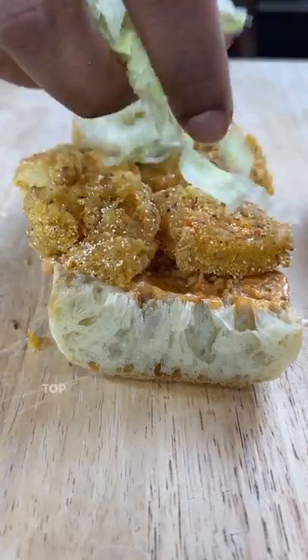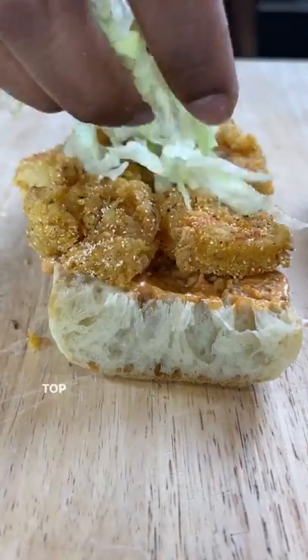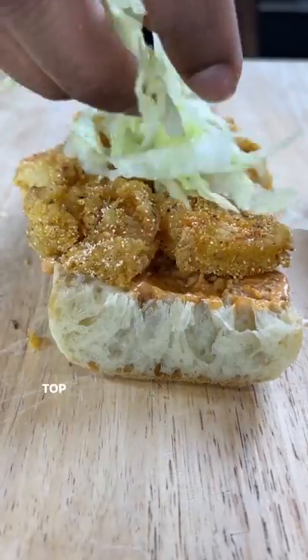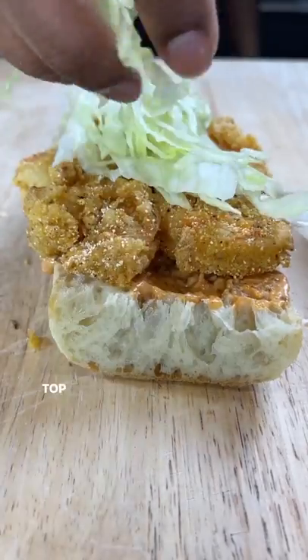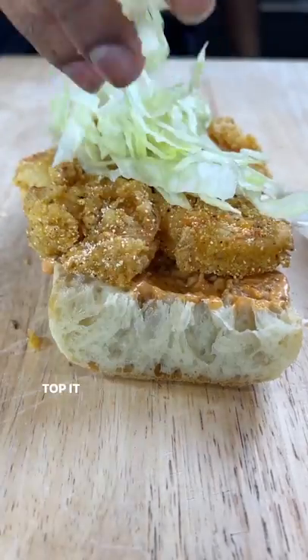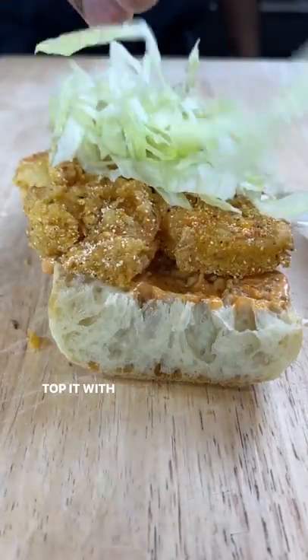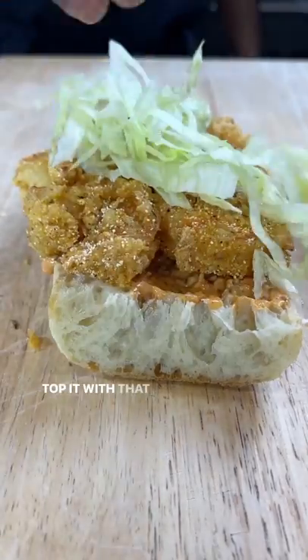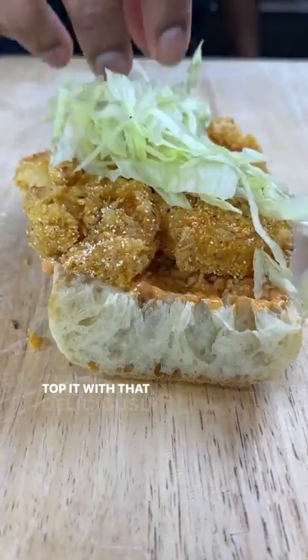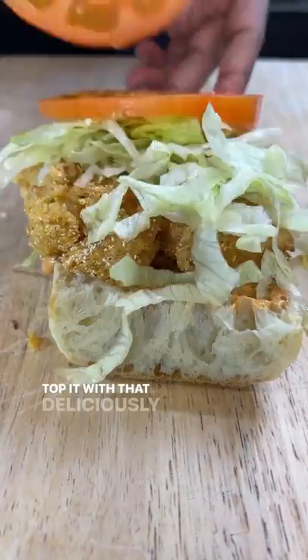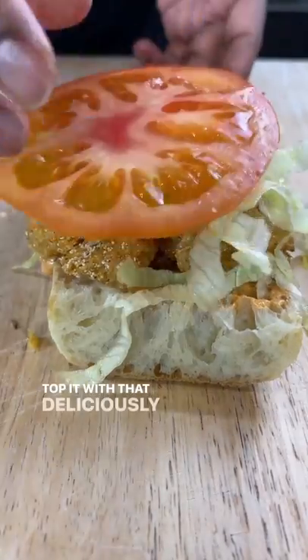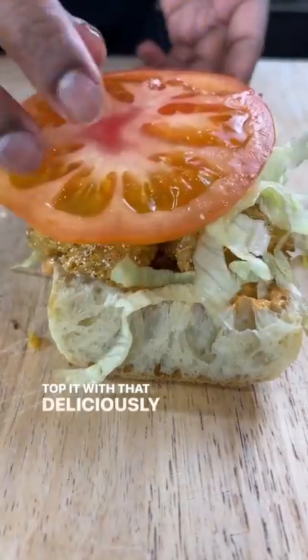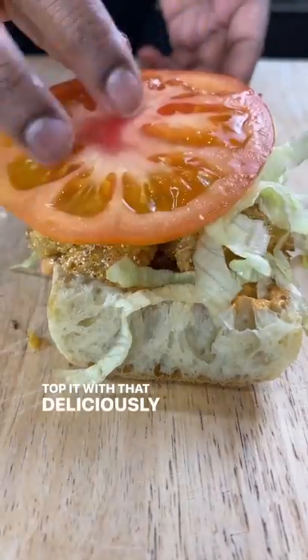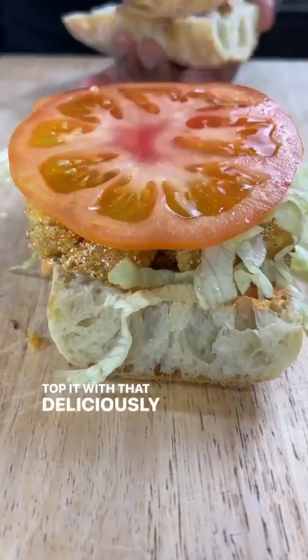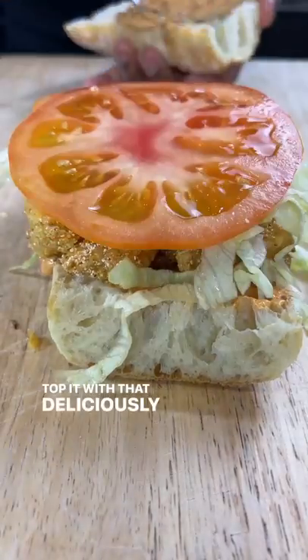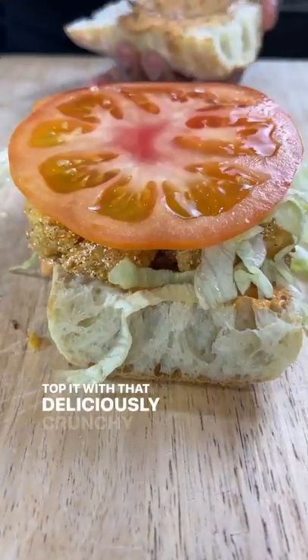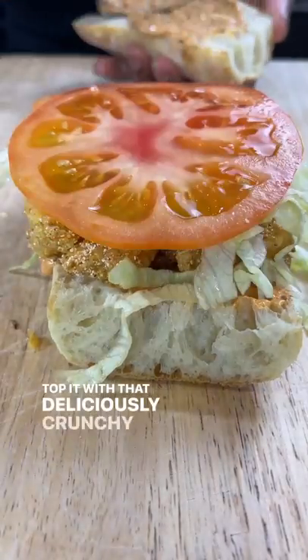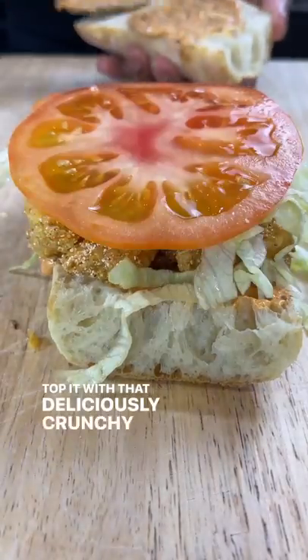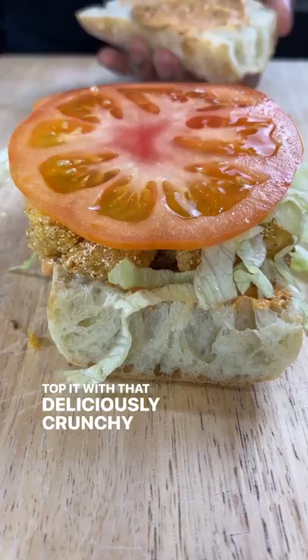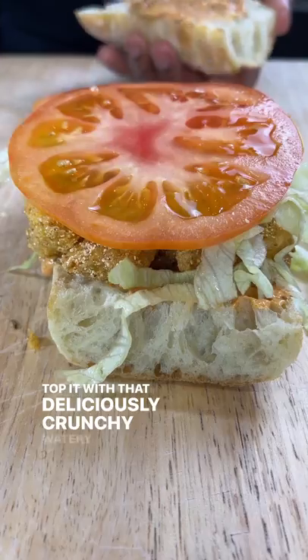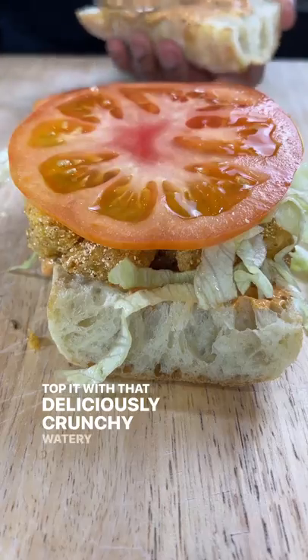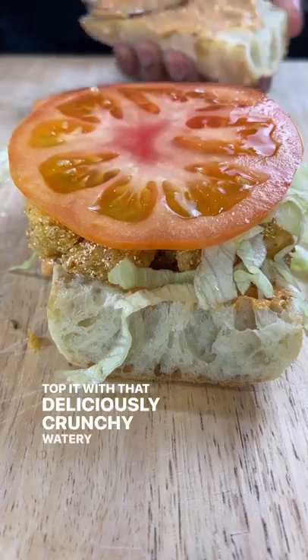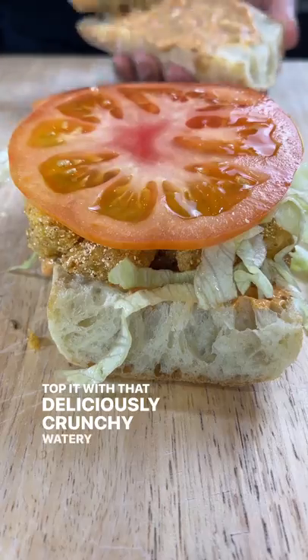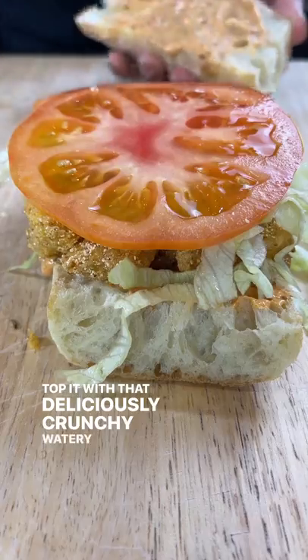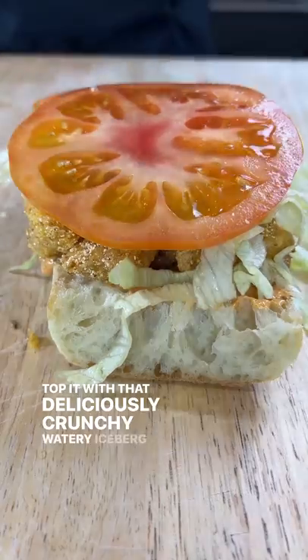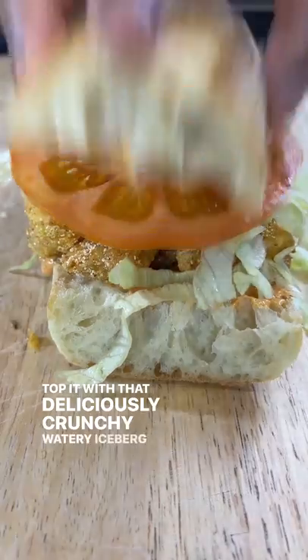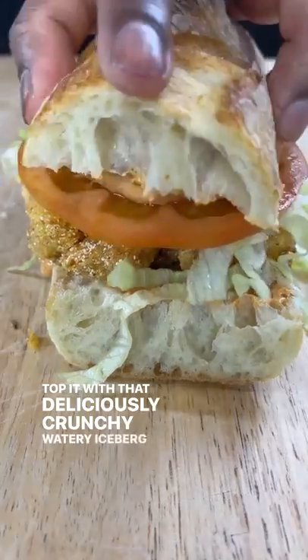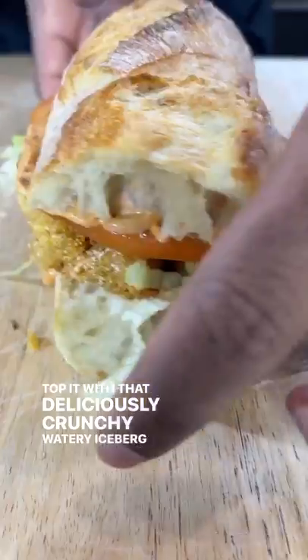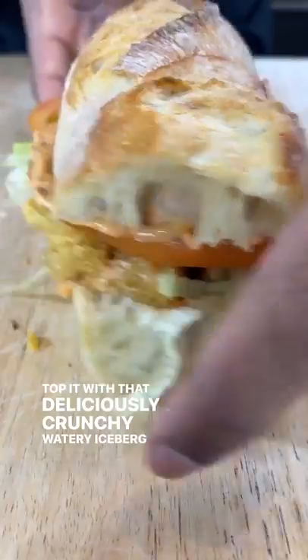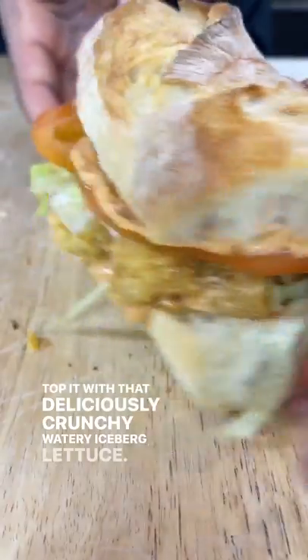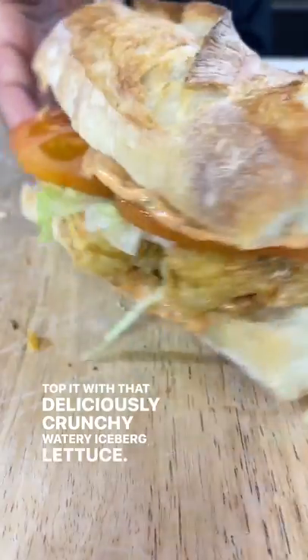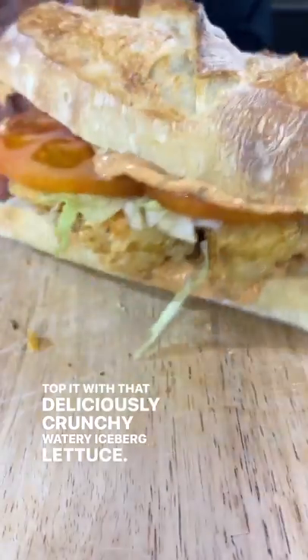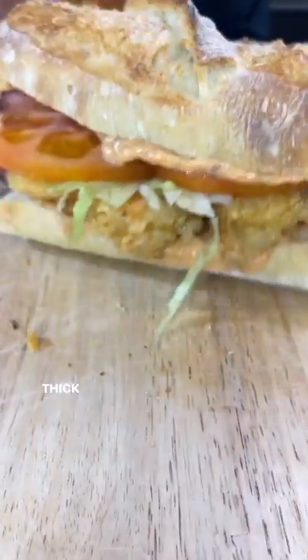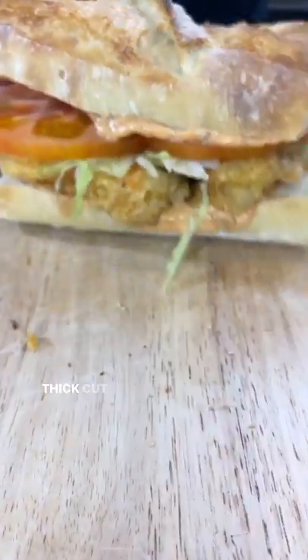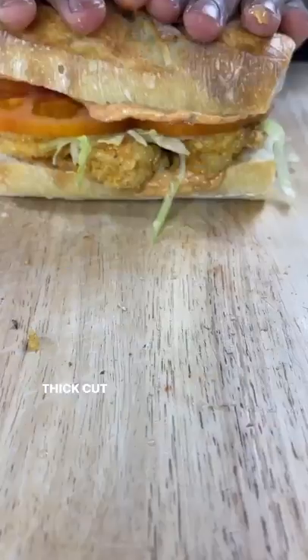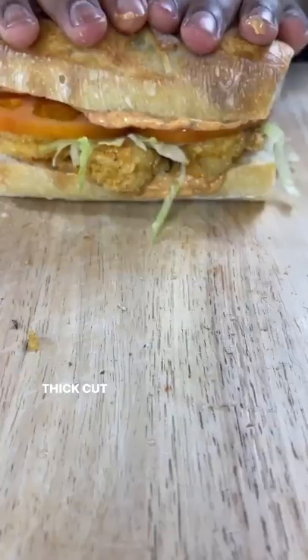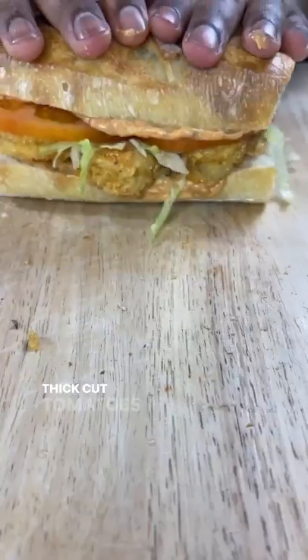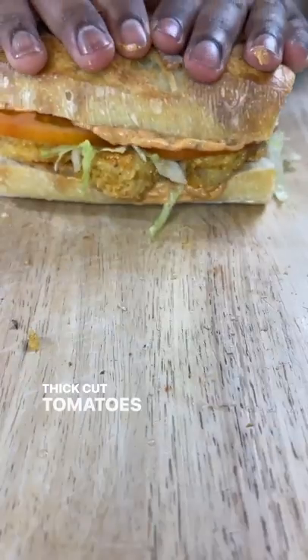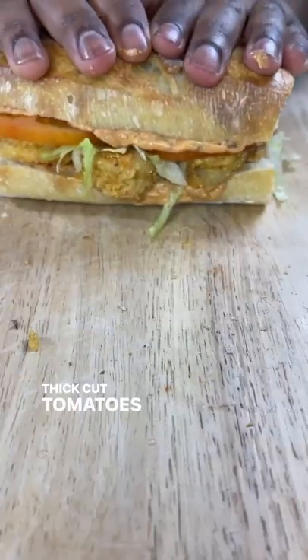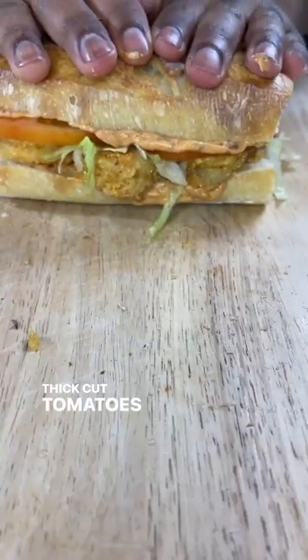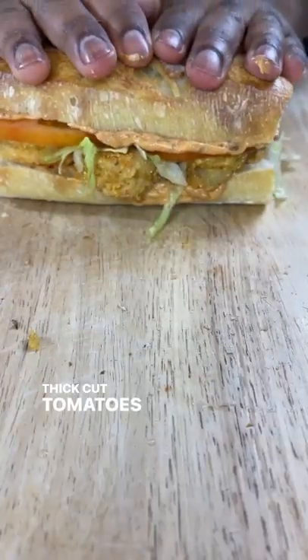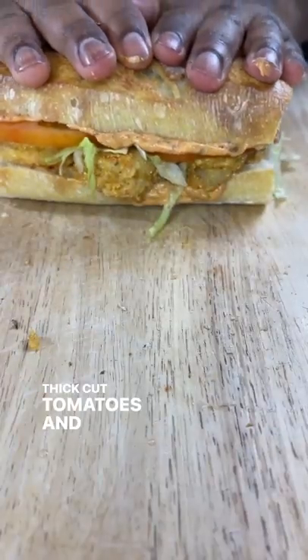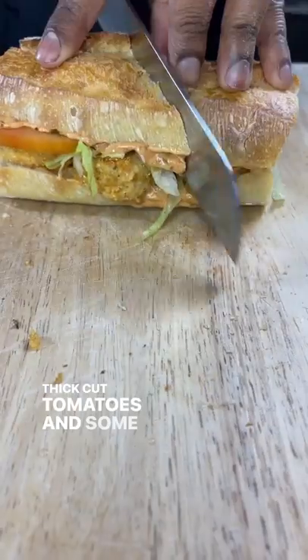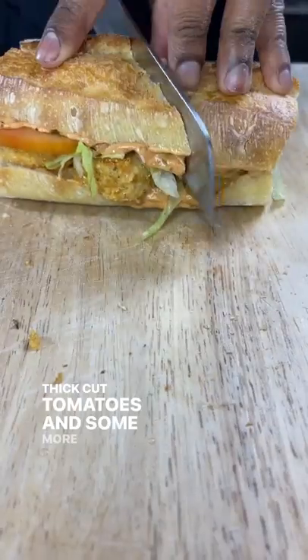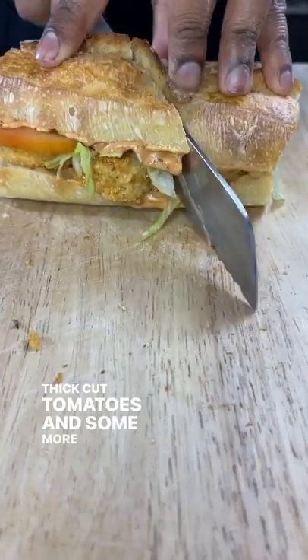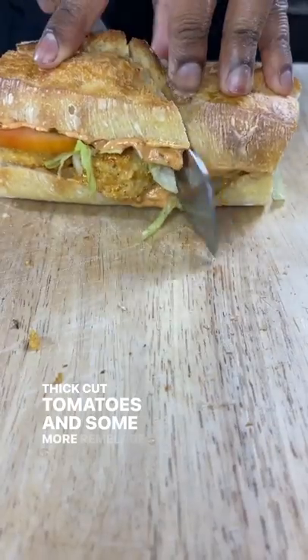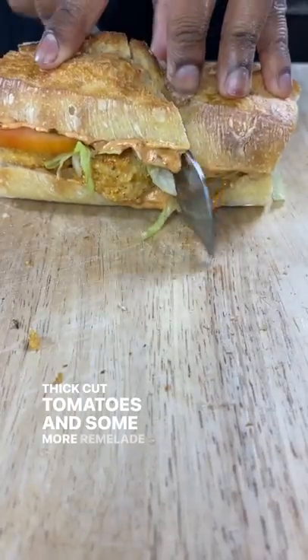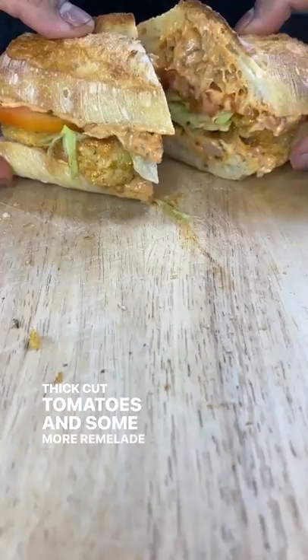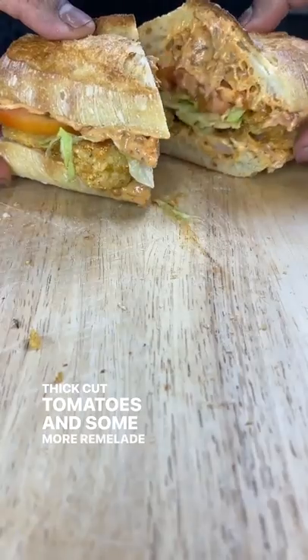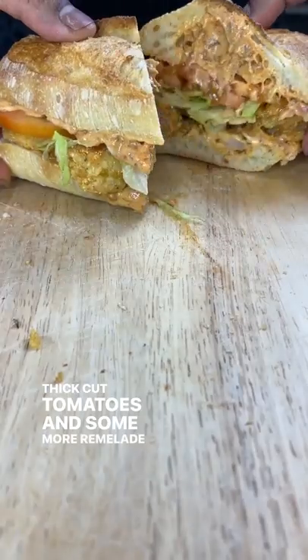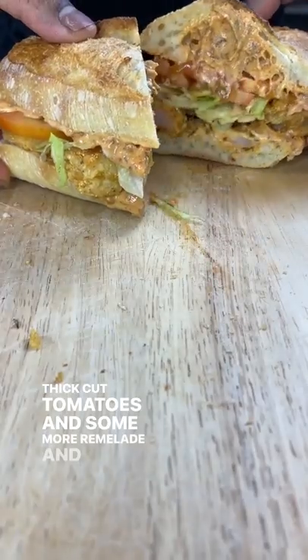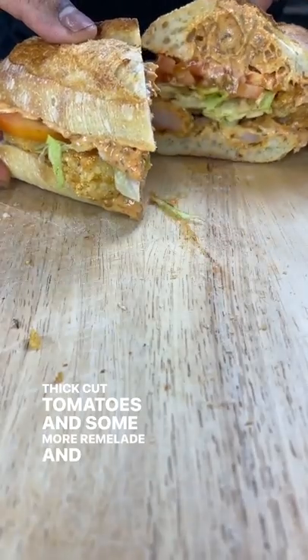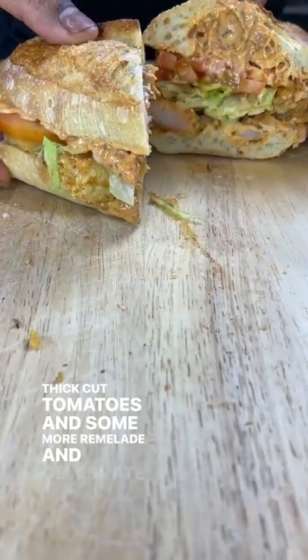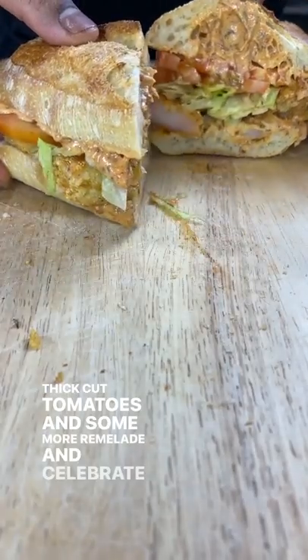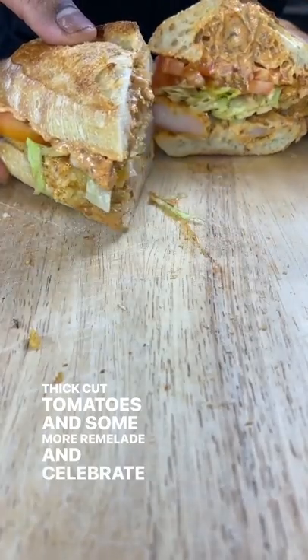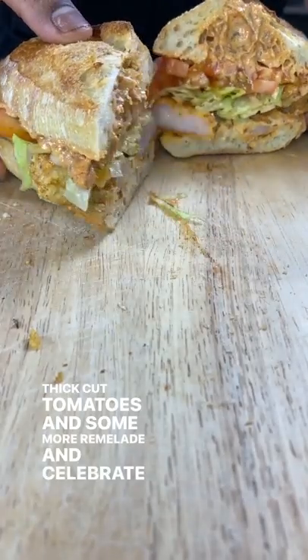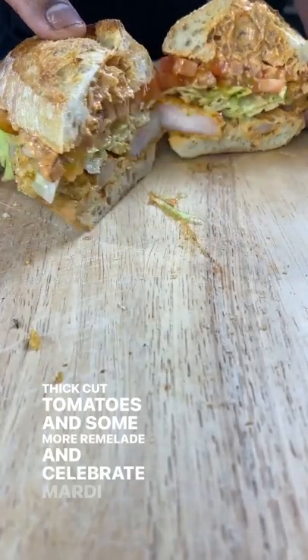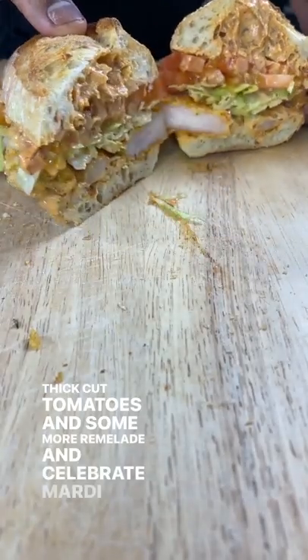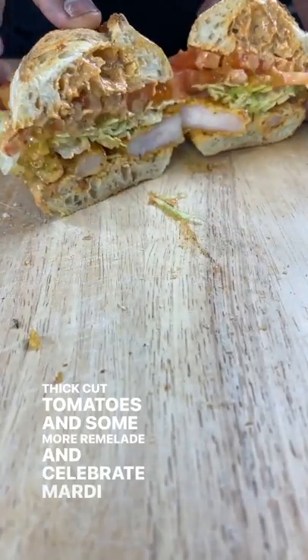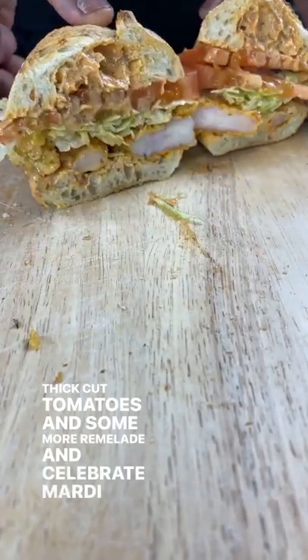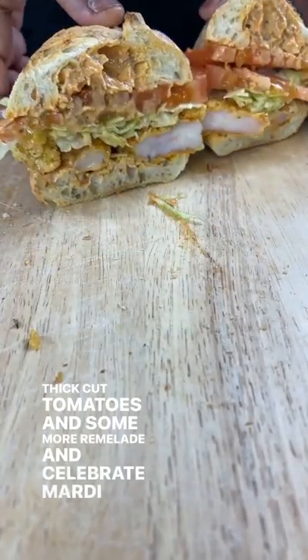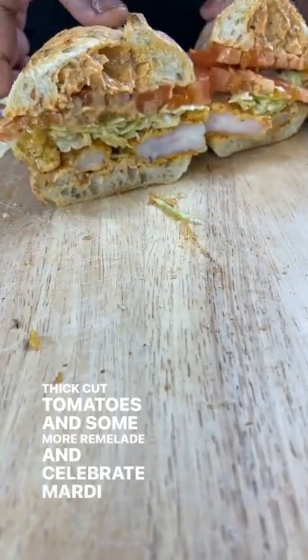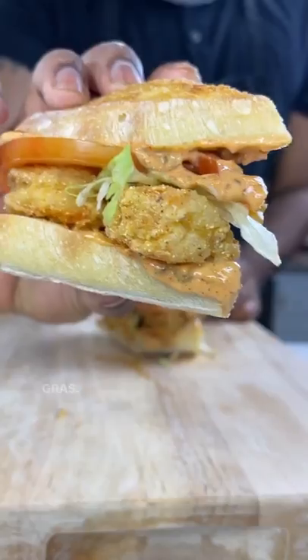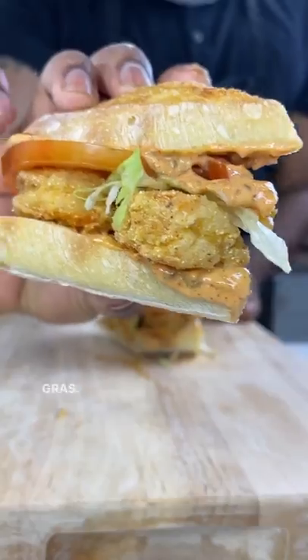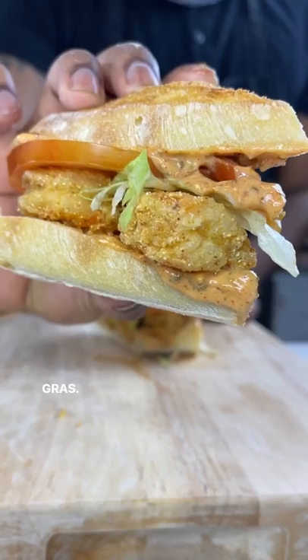Top it with that deliciously crunchy, watery iceberg lettuce, thick cut tomatoes, and some more remoulade, and celebrate Mardi Gras.